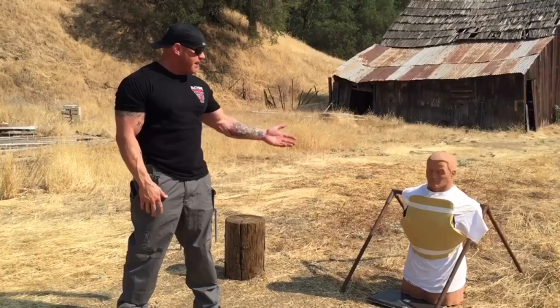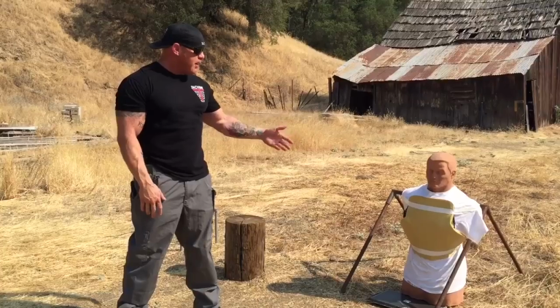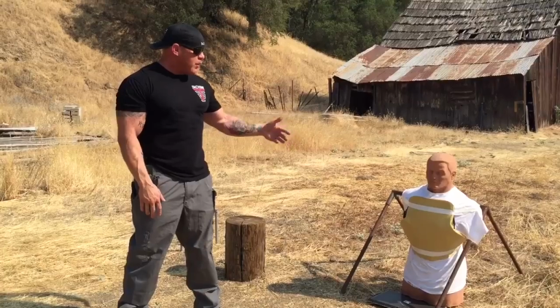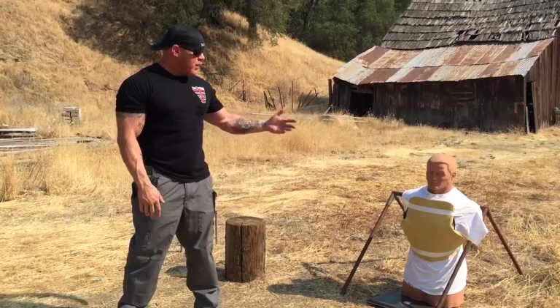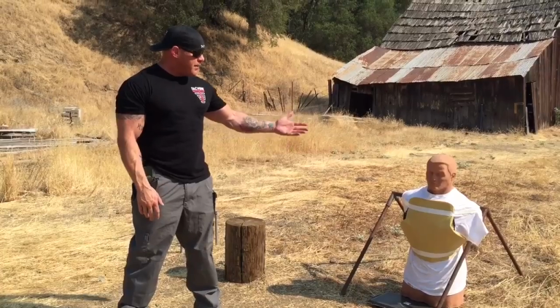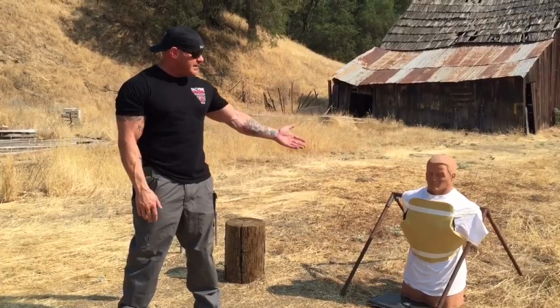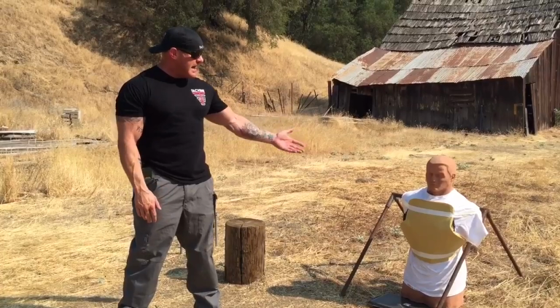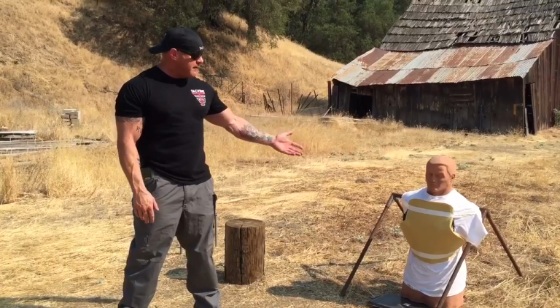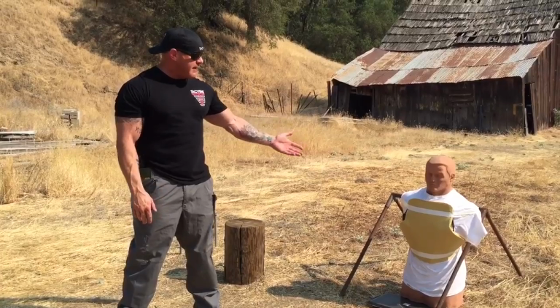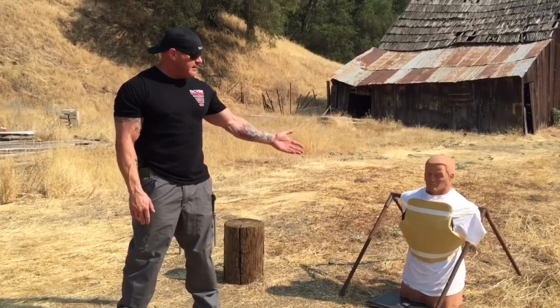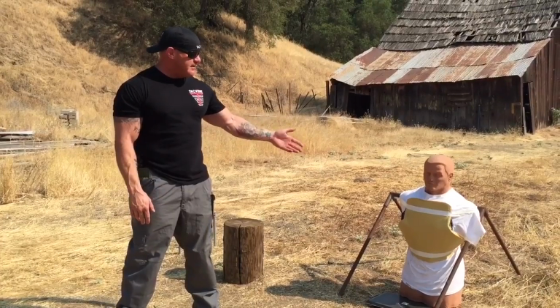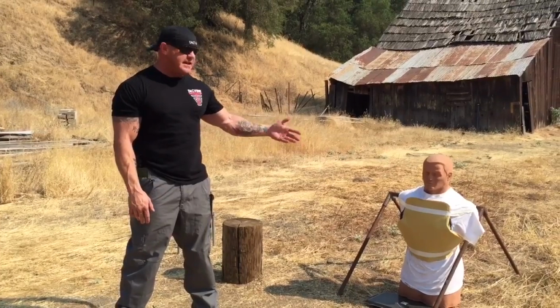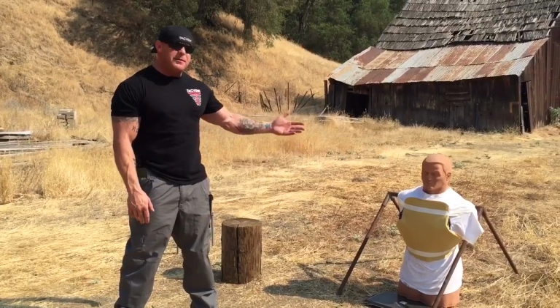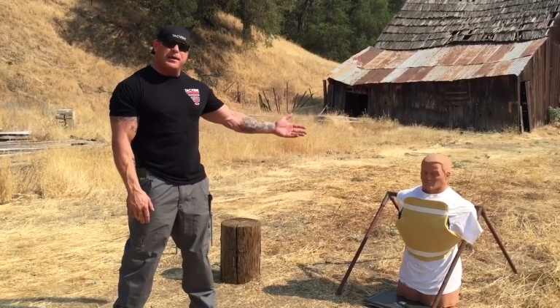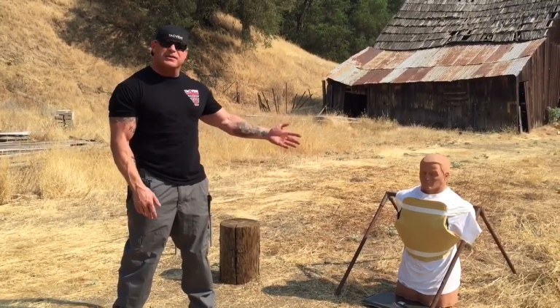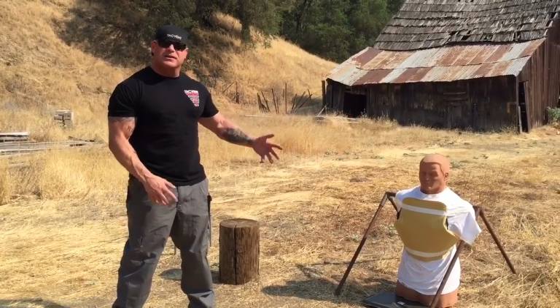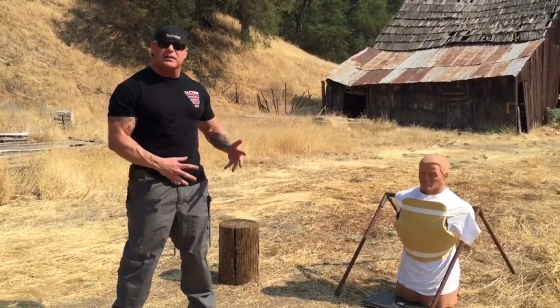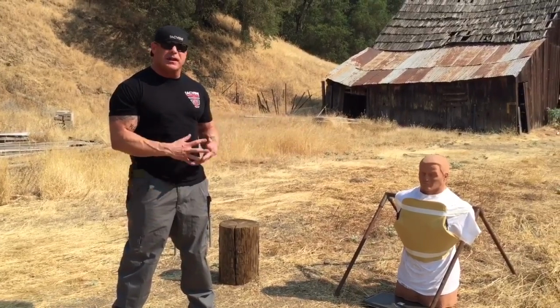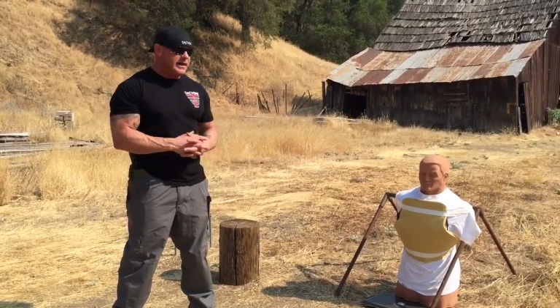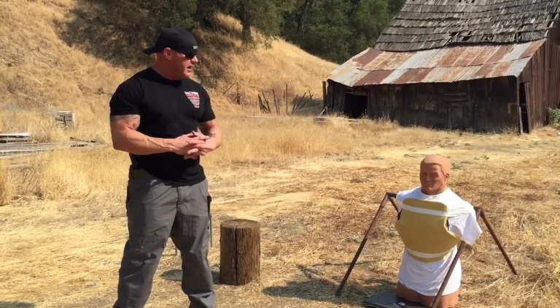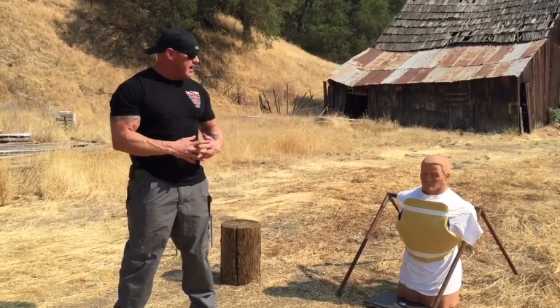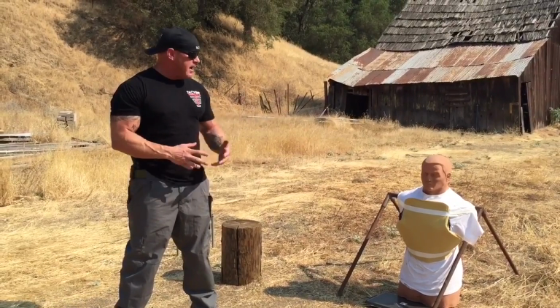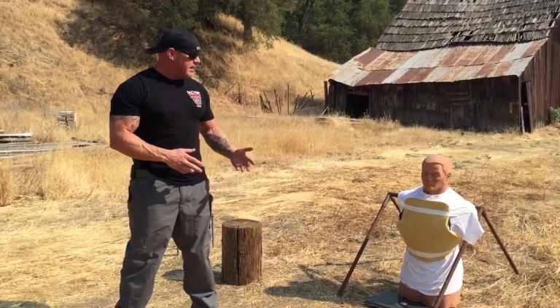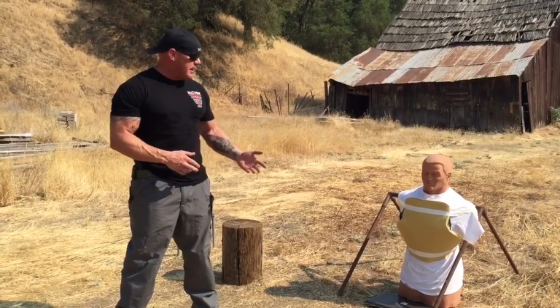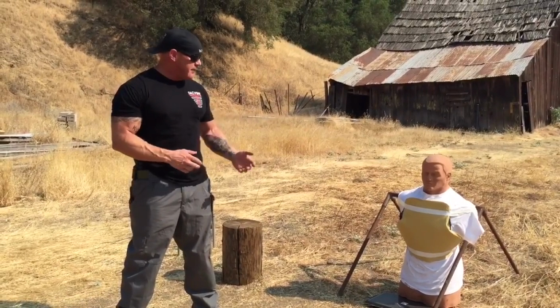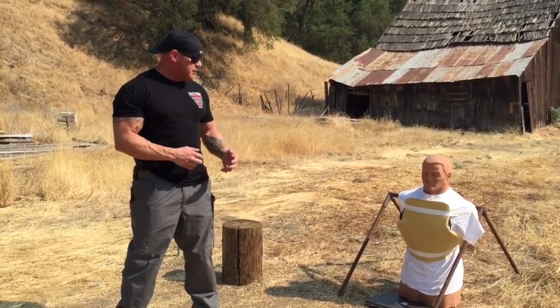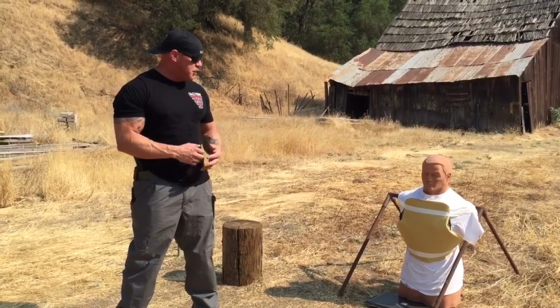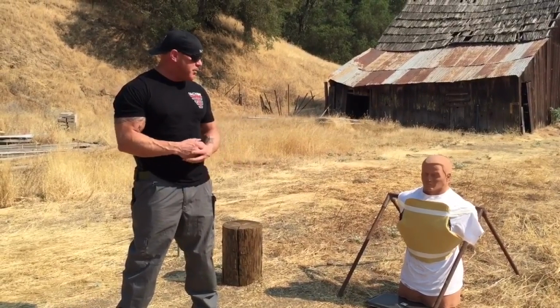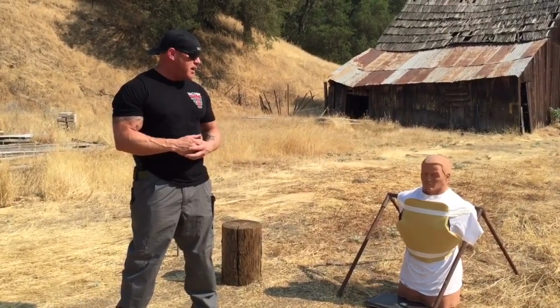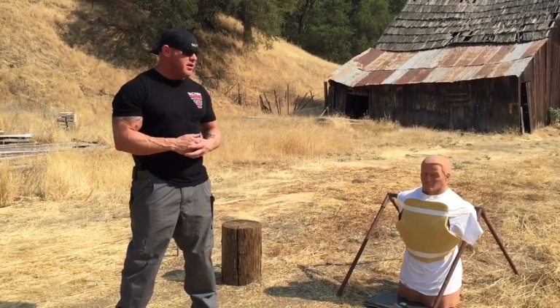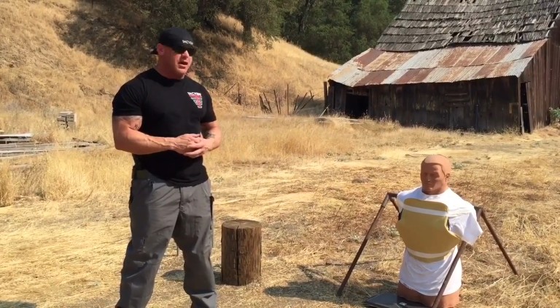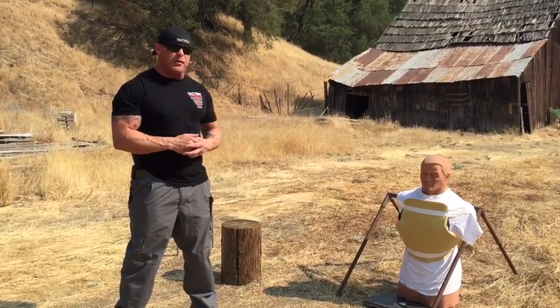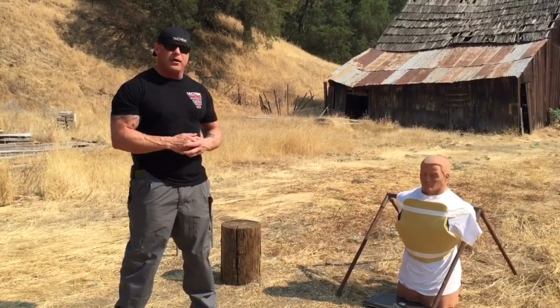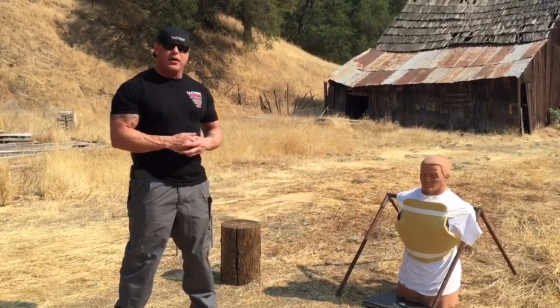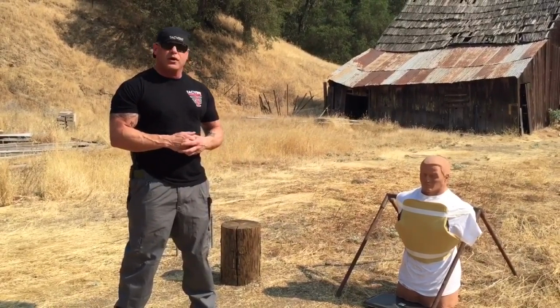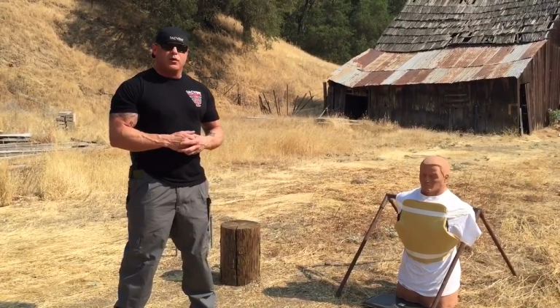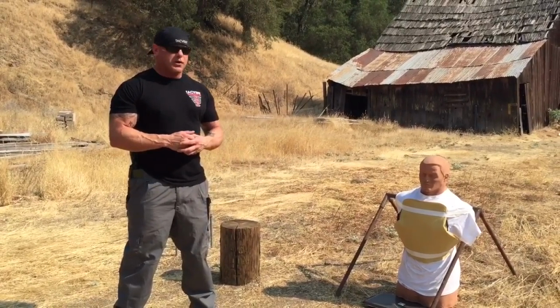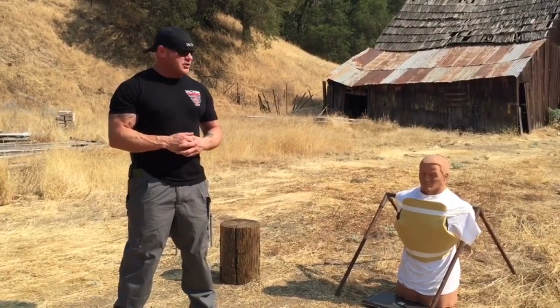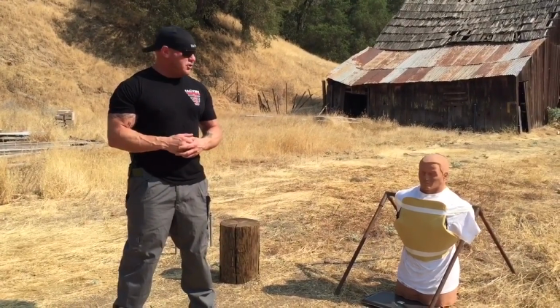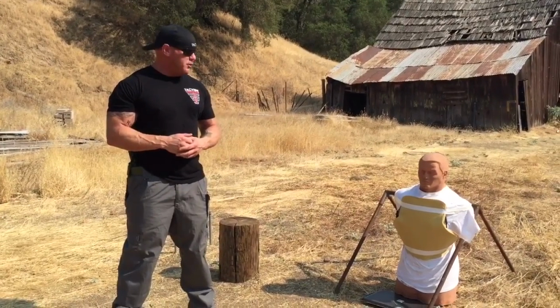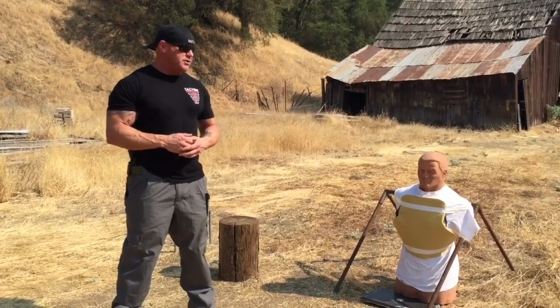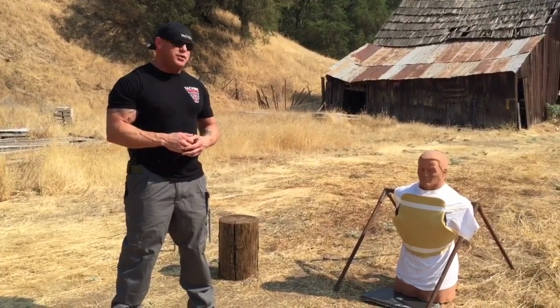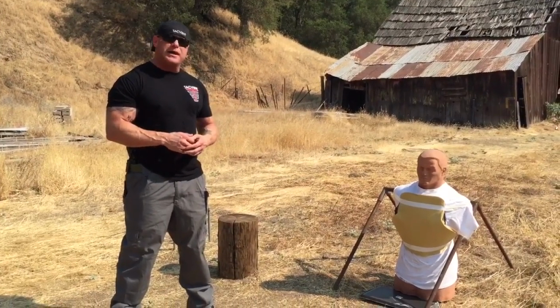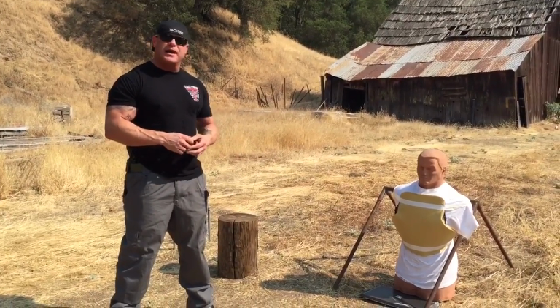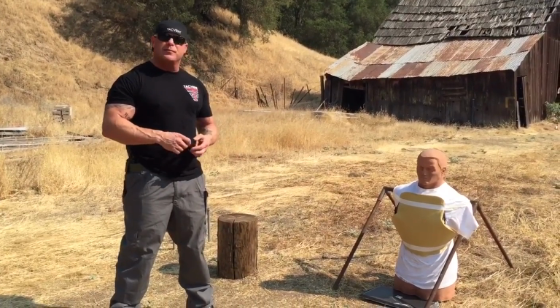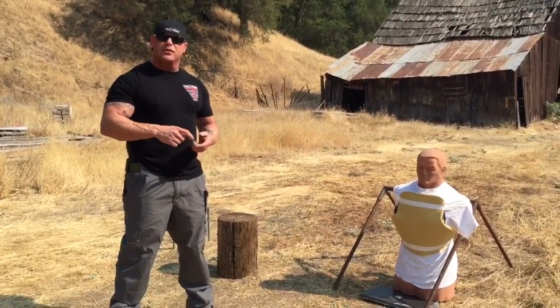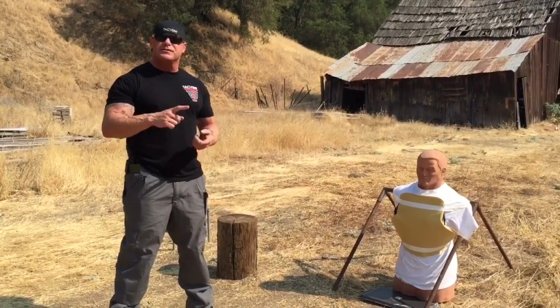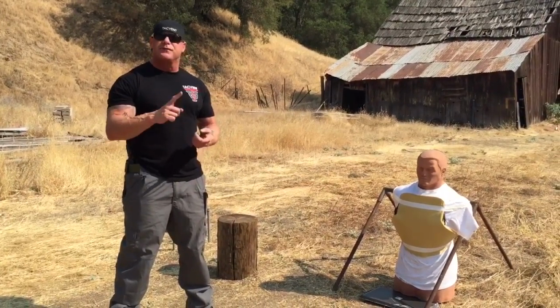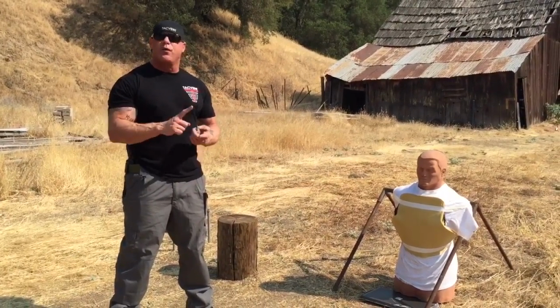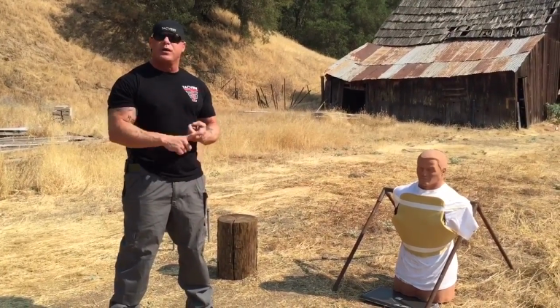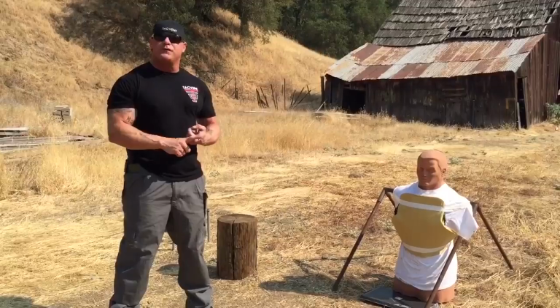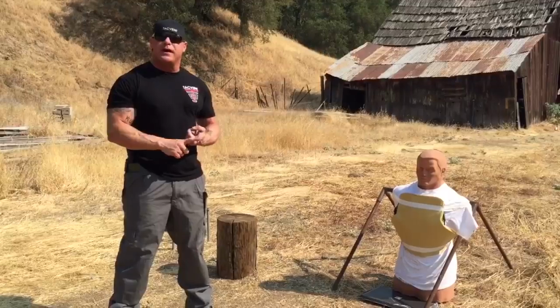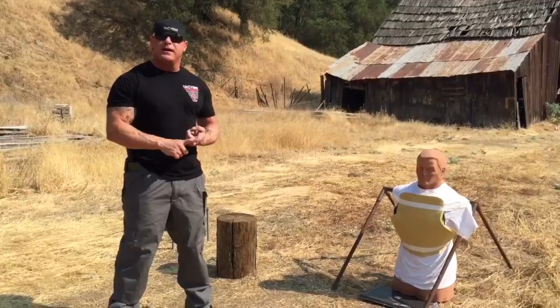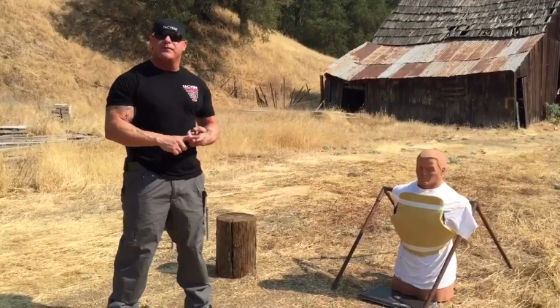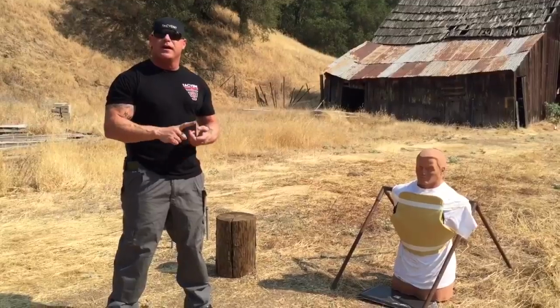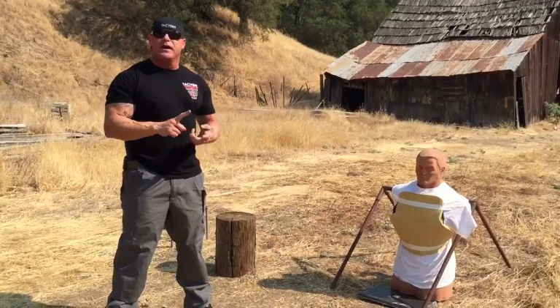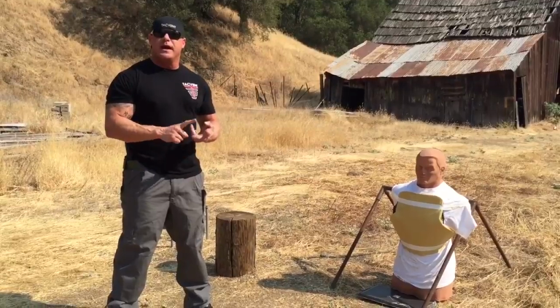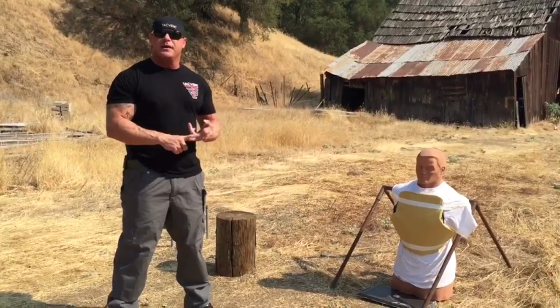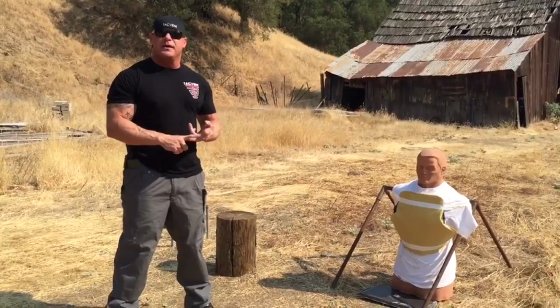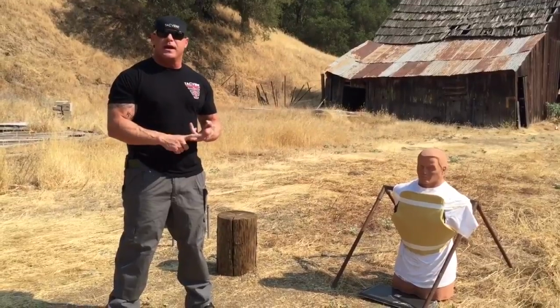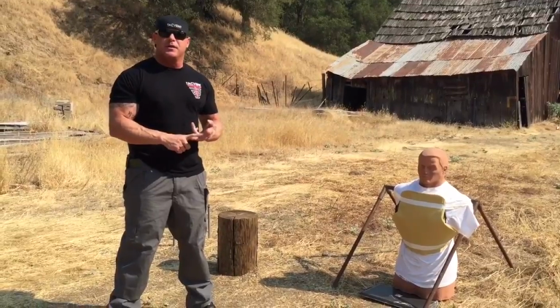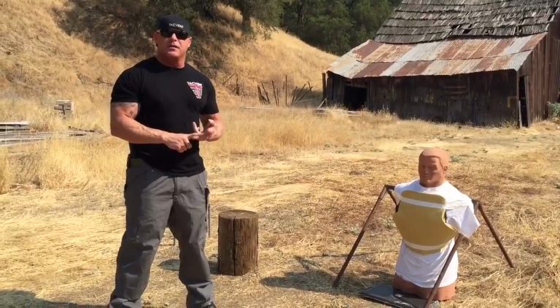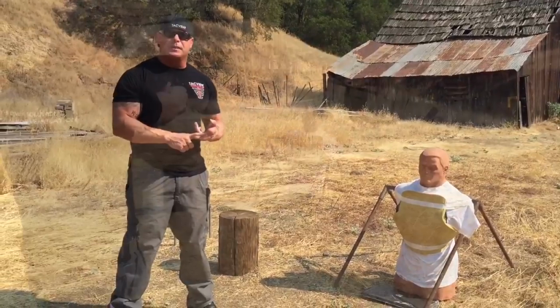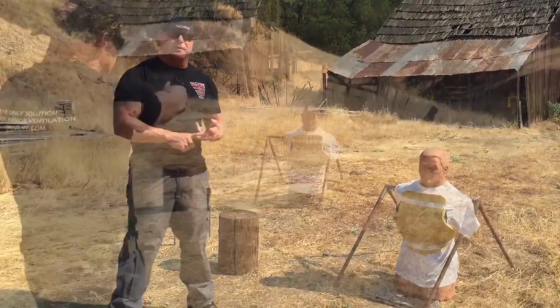With attack vent, 10 pounds of clay and level 2 body armor. We're going to shoot with two calibers, 45 and 9mm.